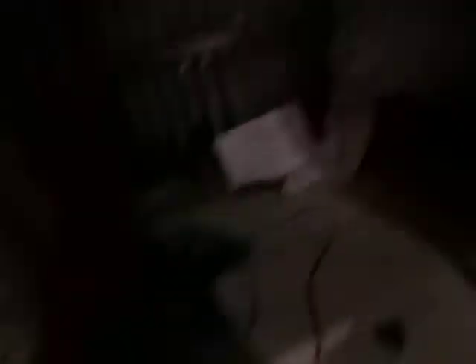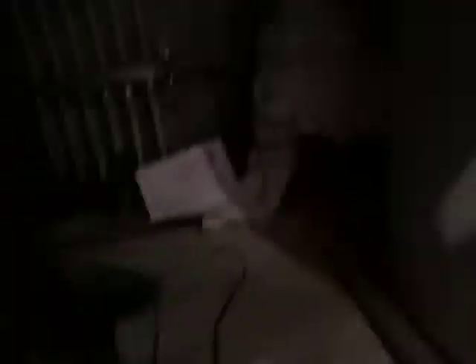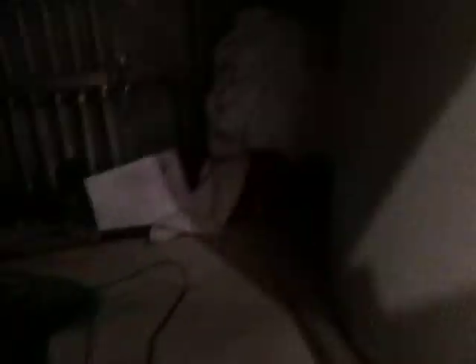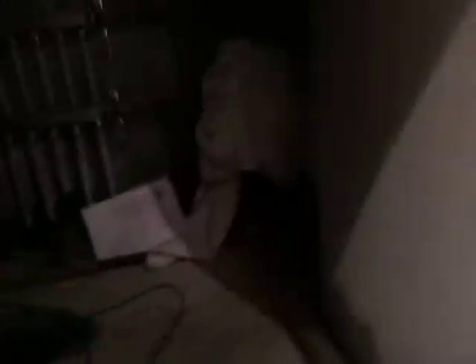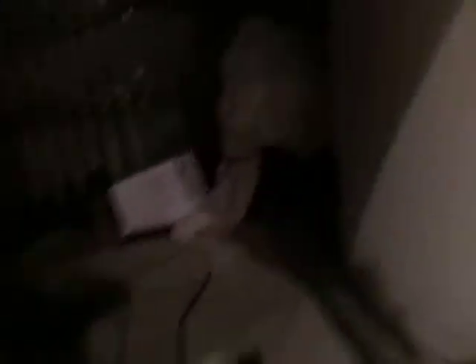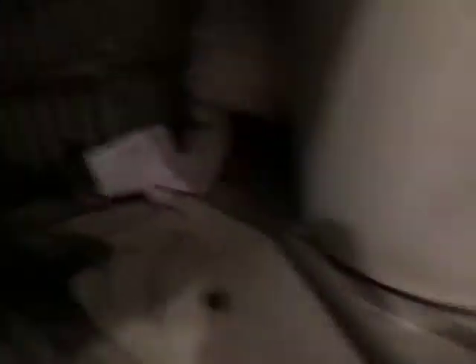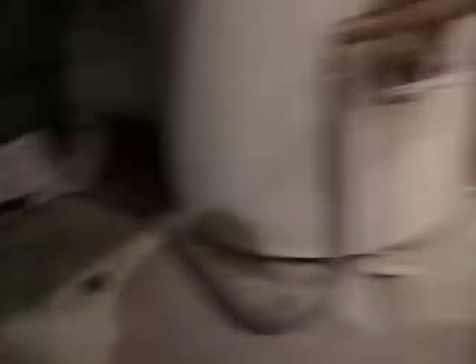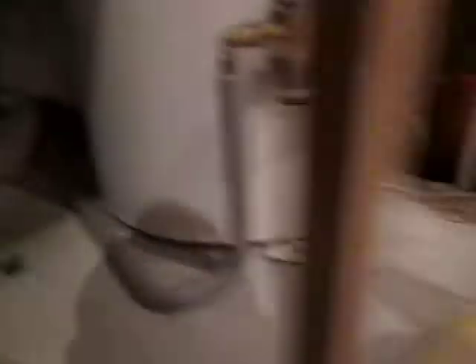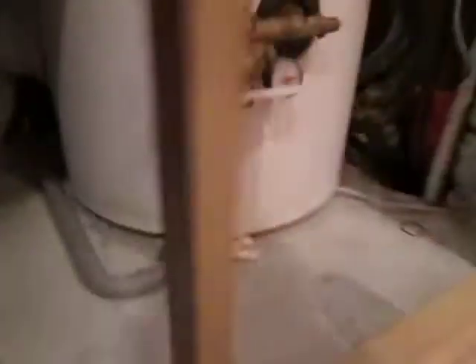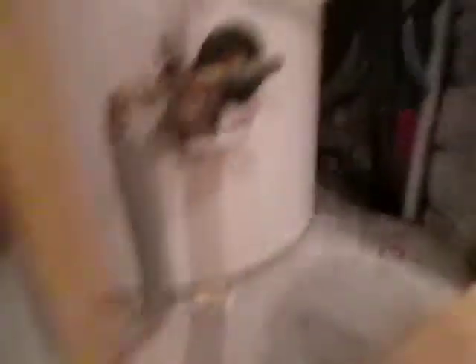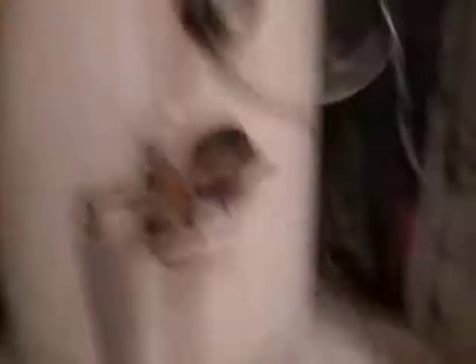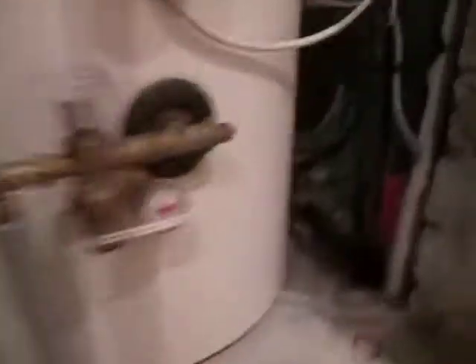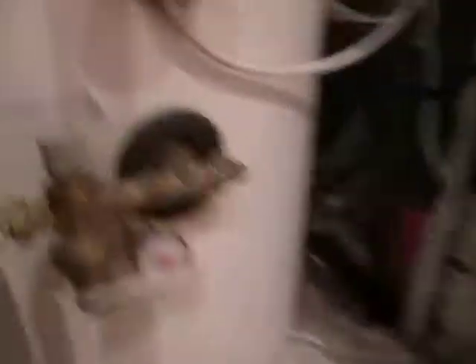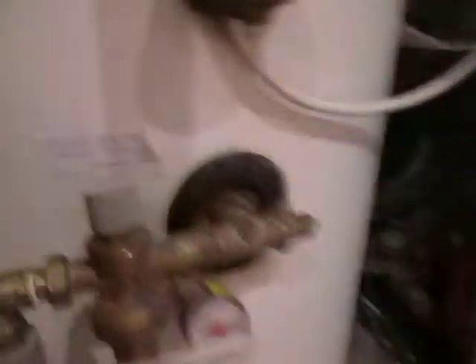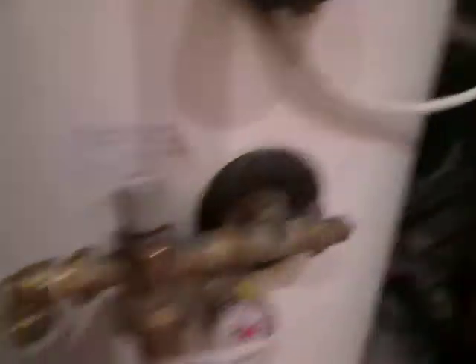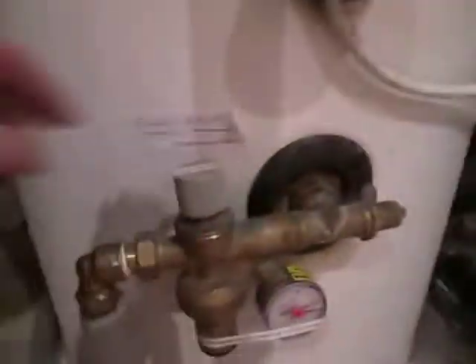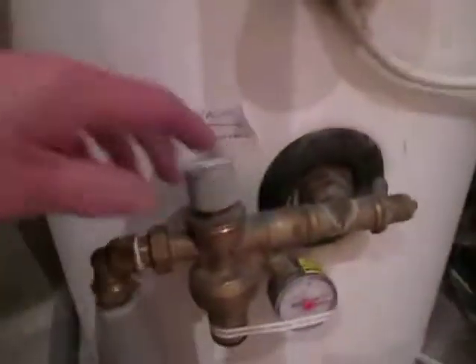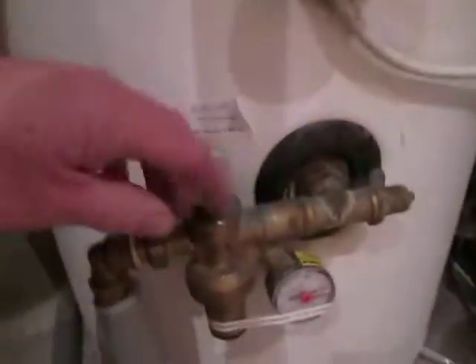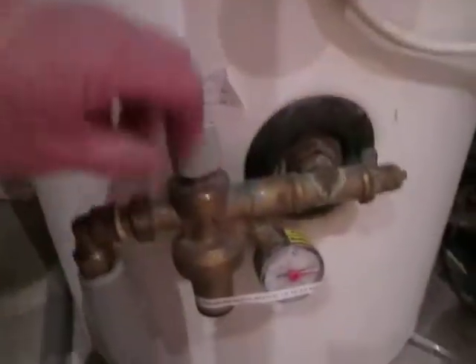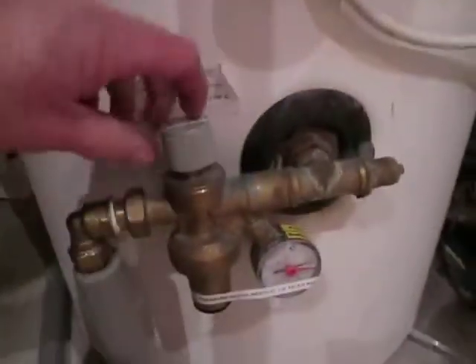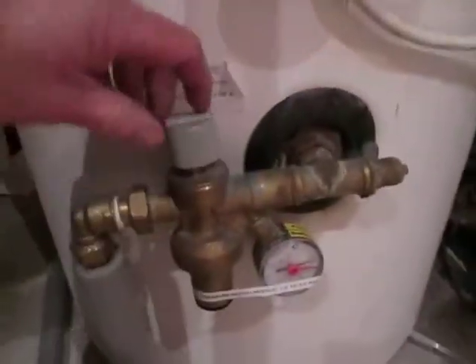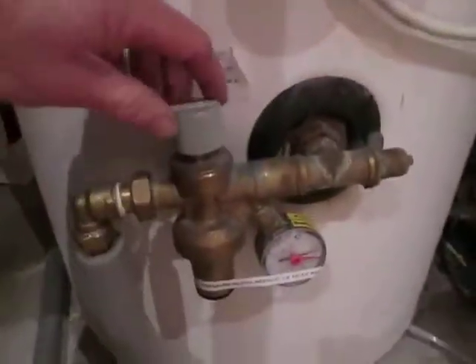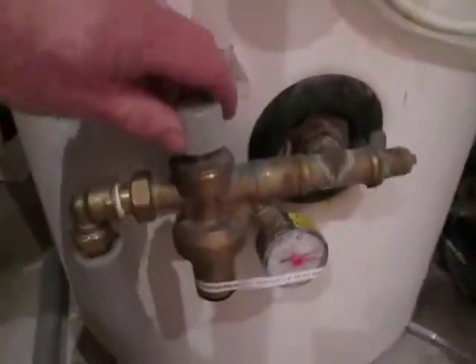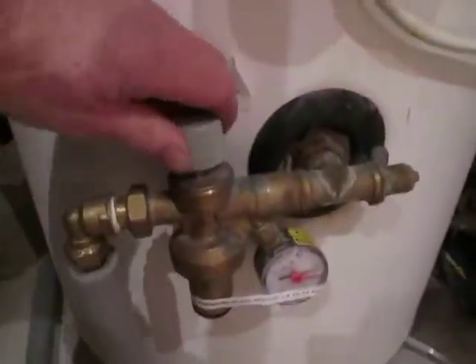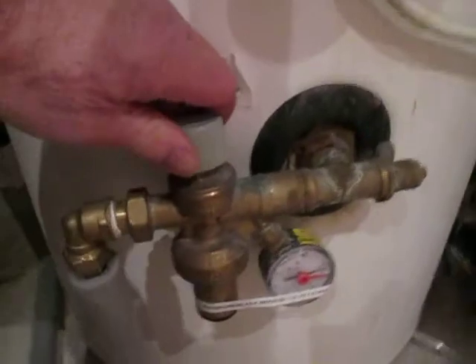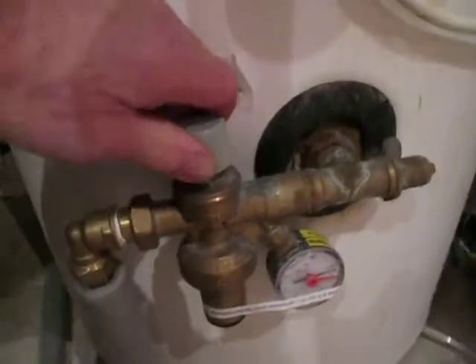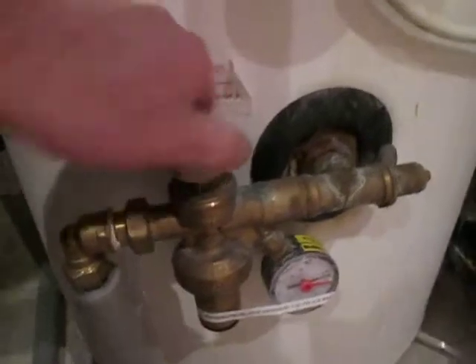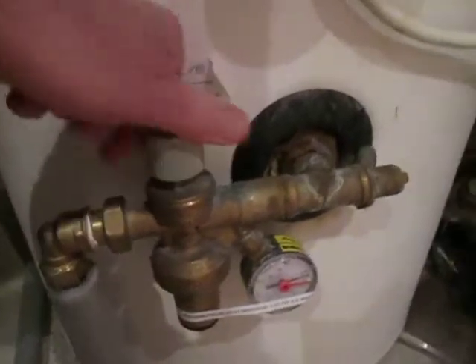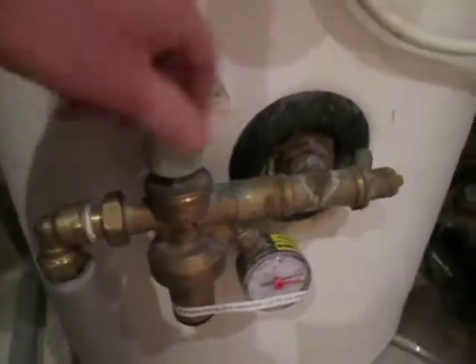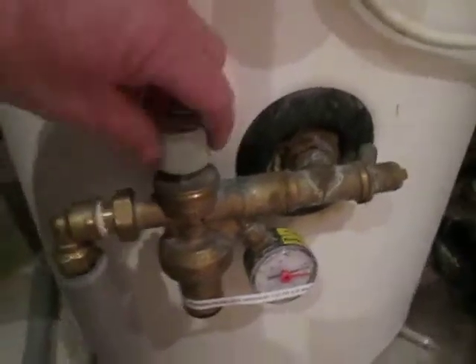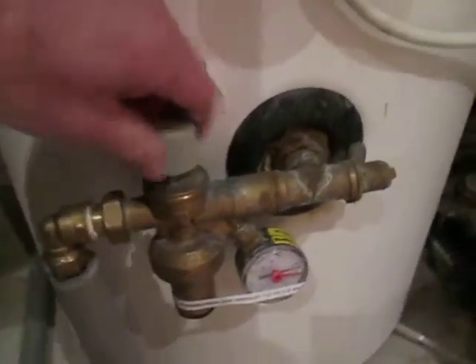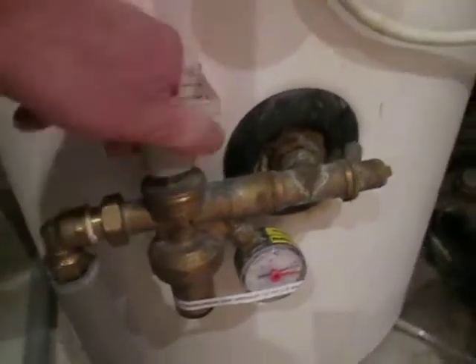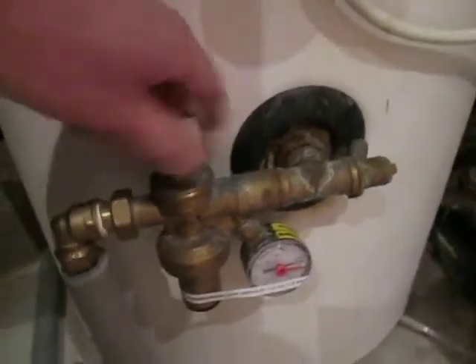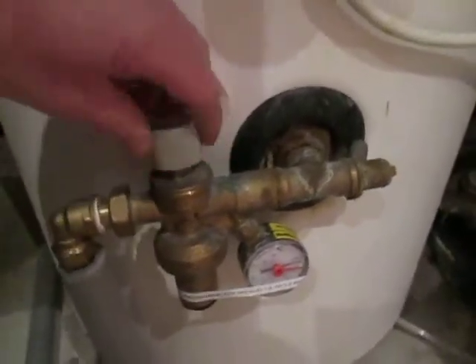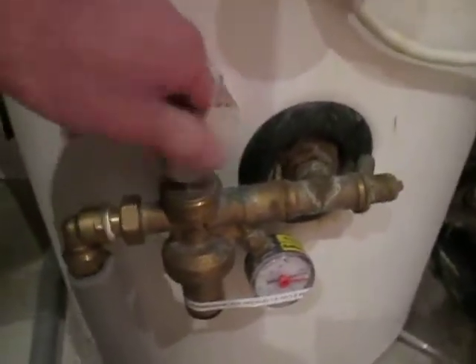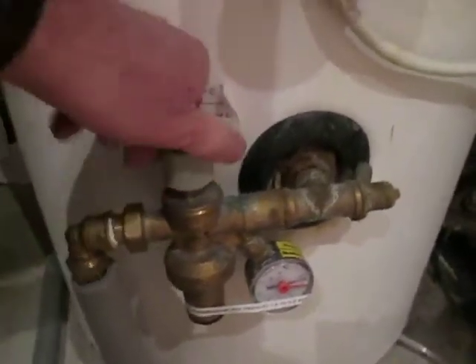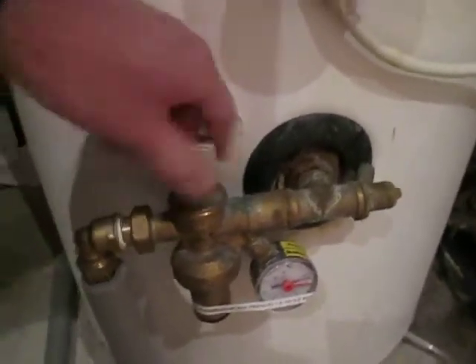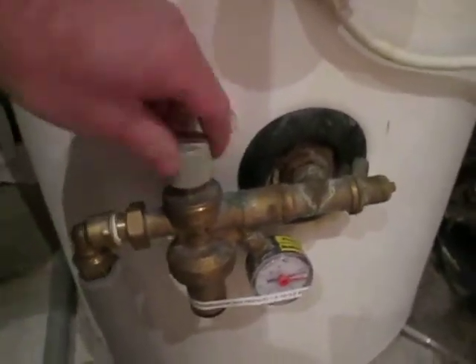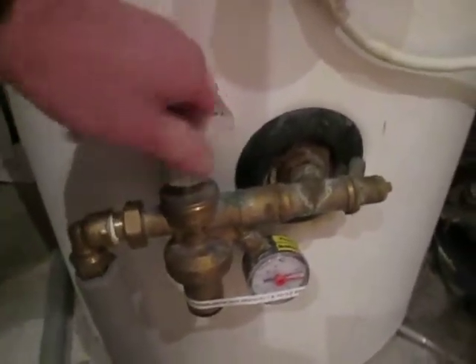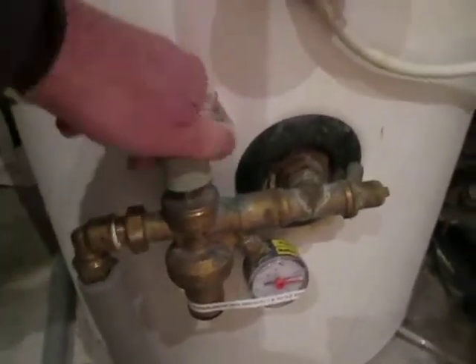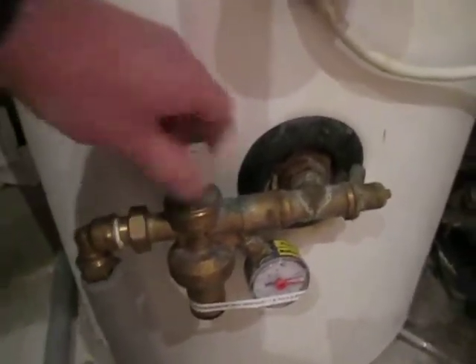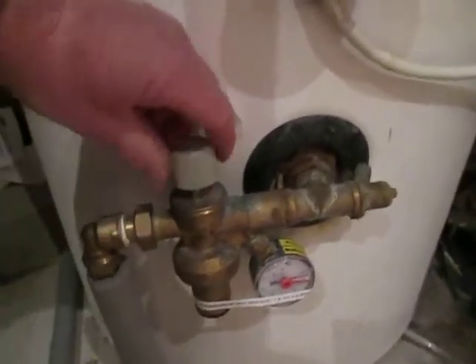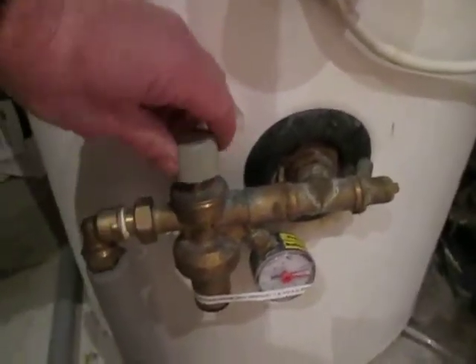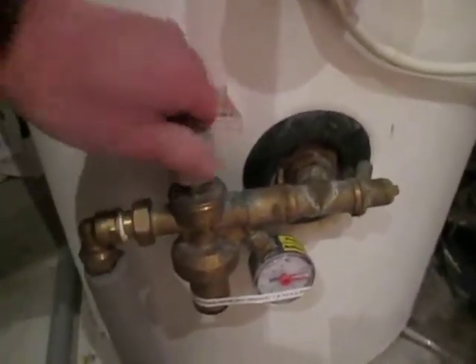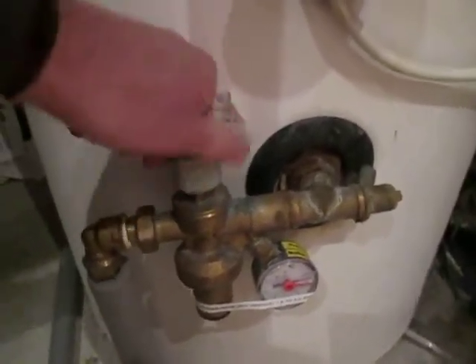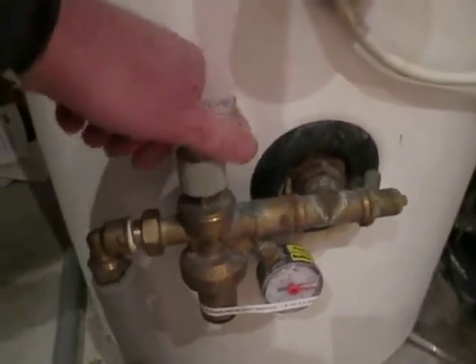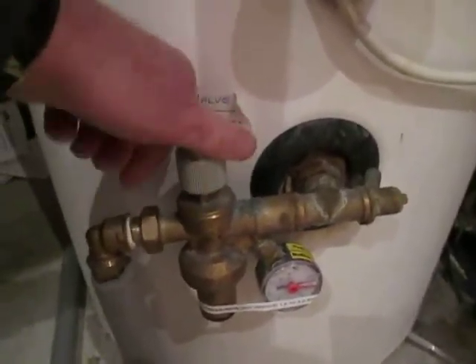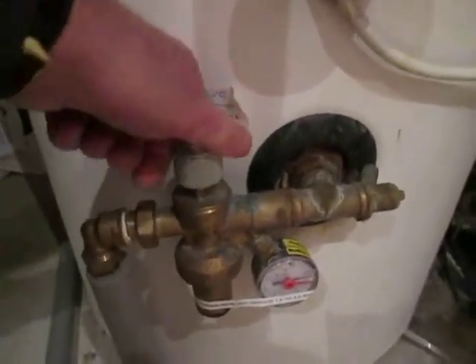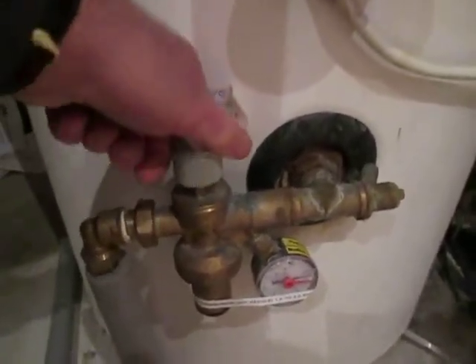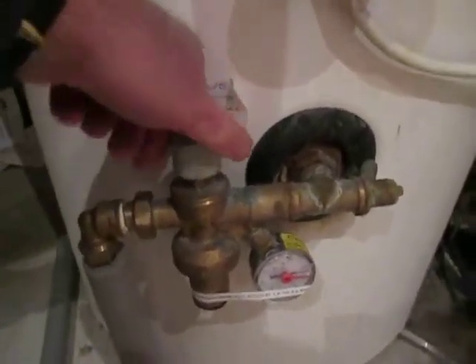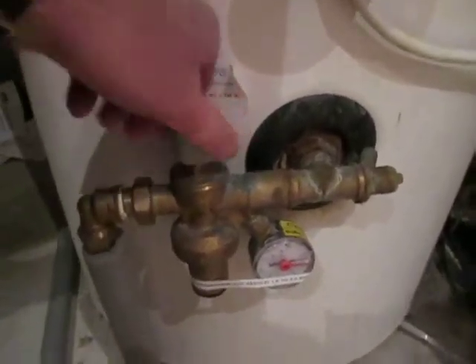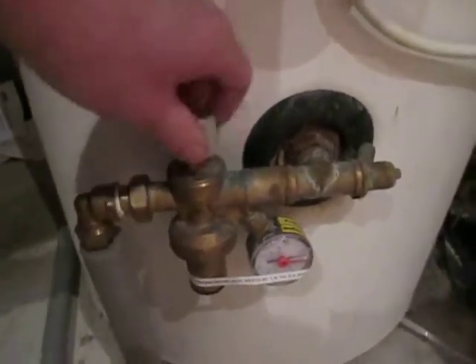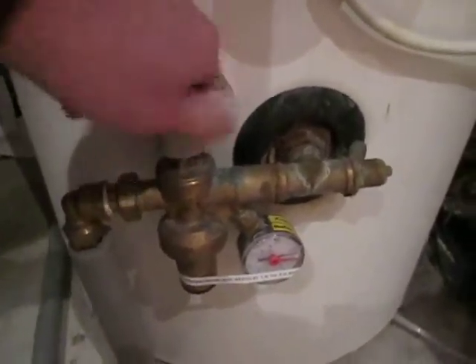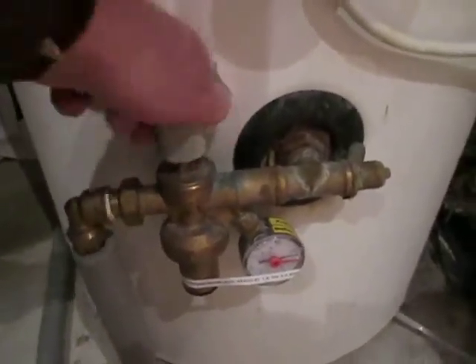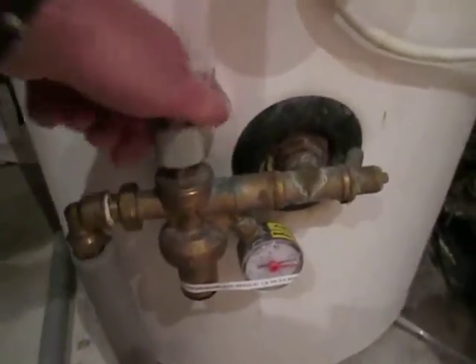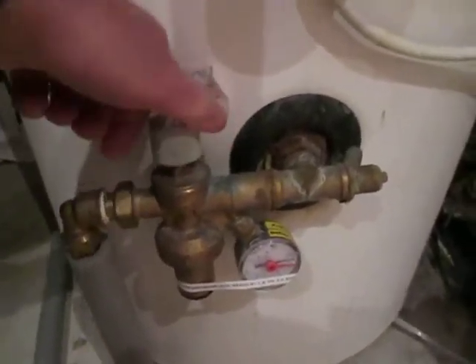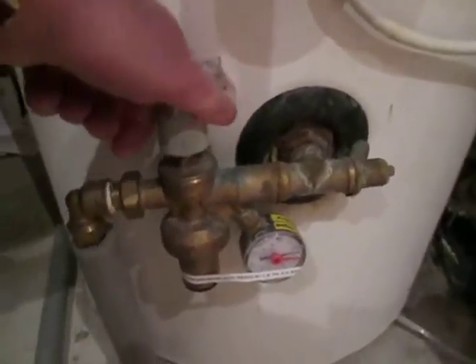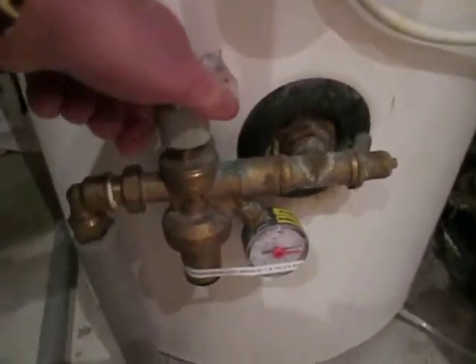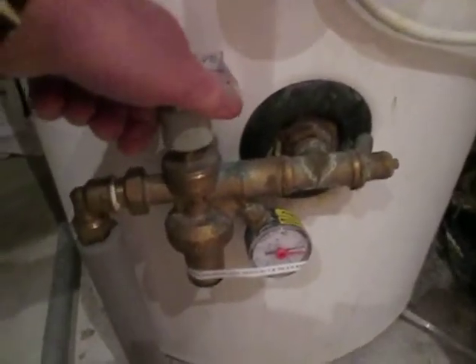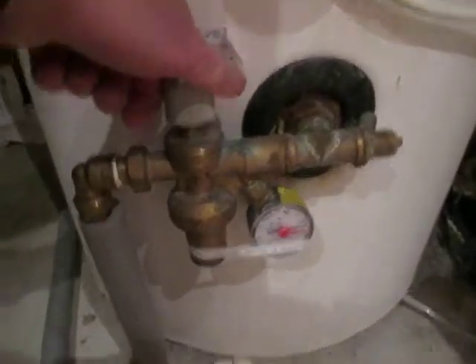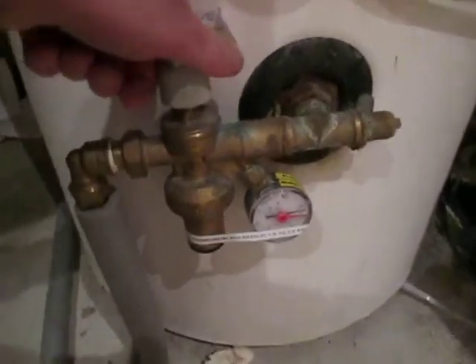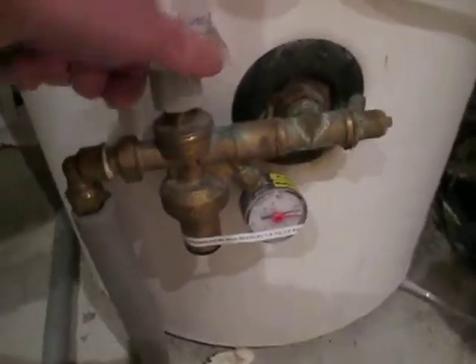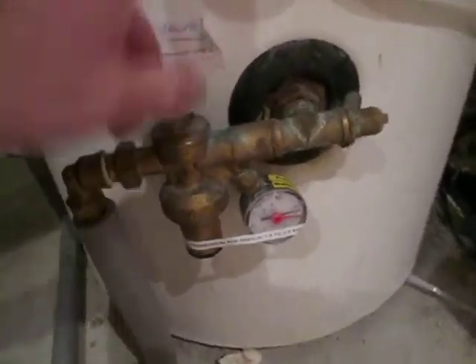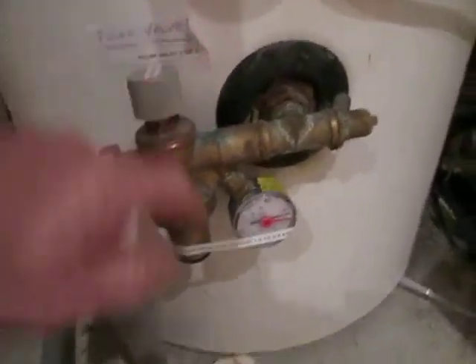Then the second valve is here, this little gray one. You need to also switch that by turning it, the same as opening an ordinary tap.